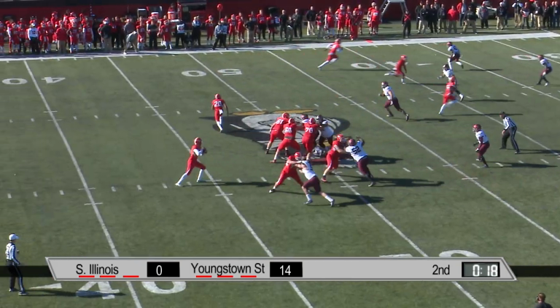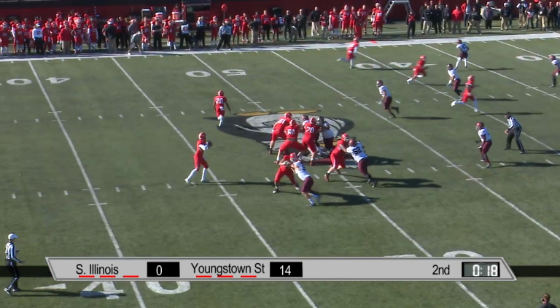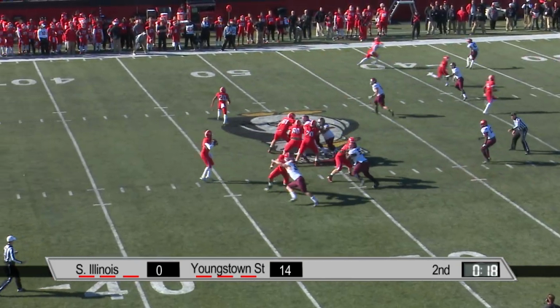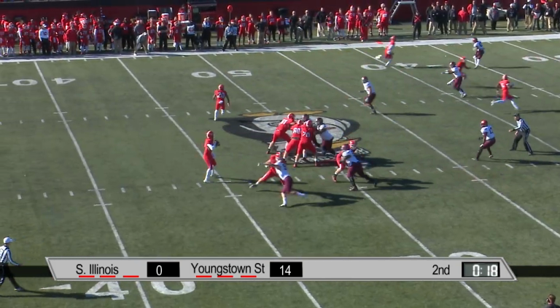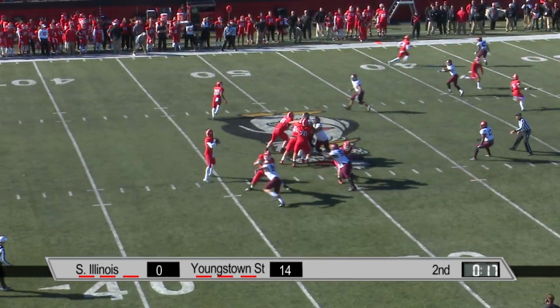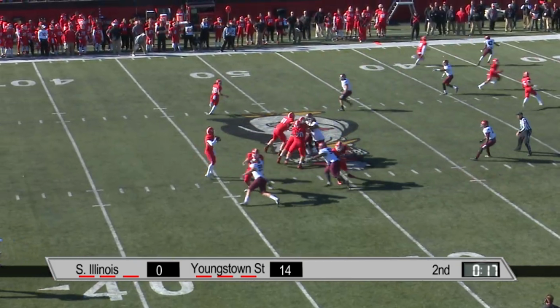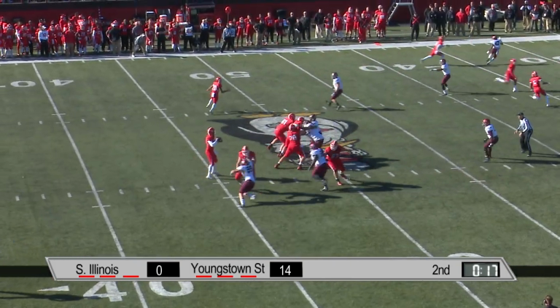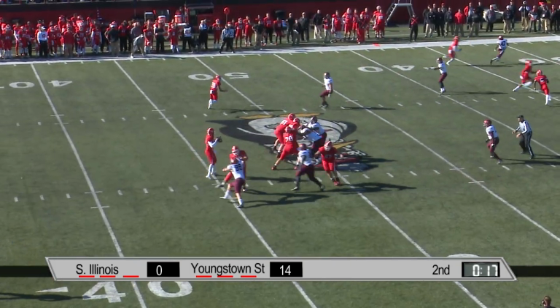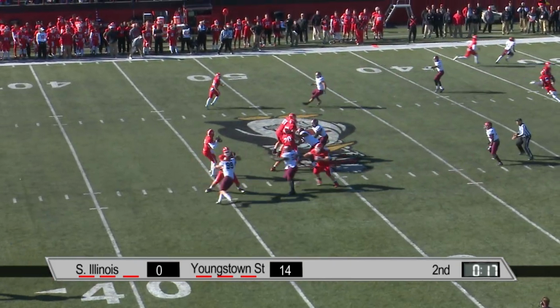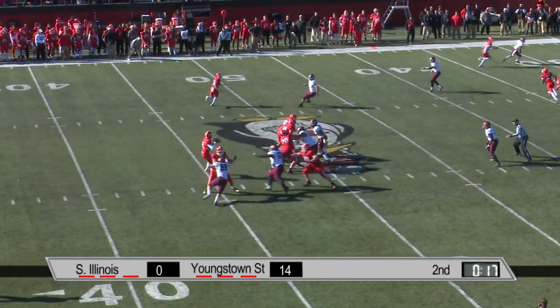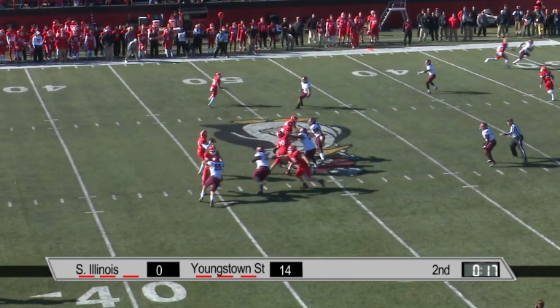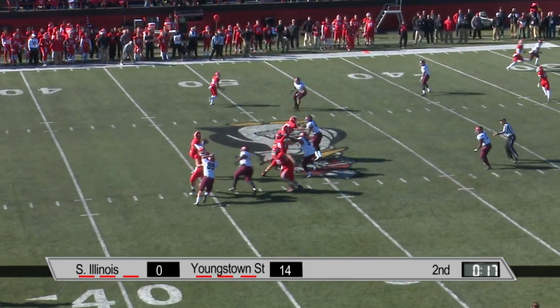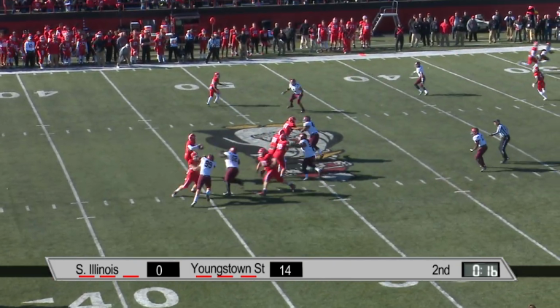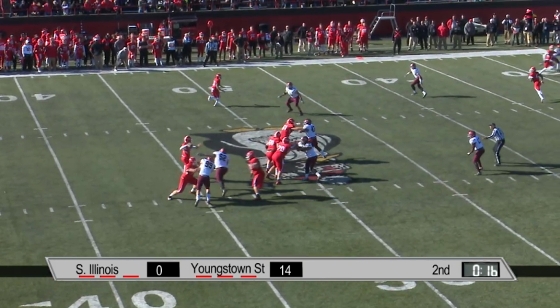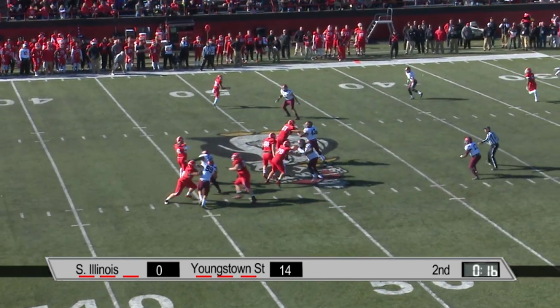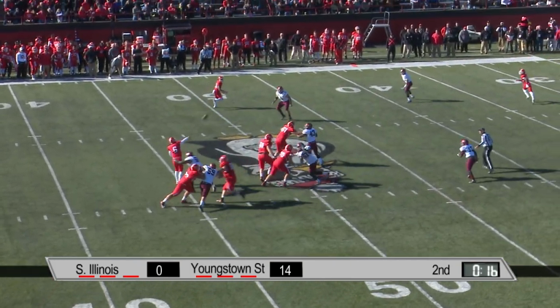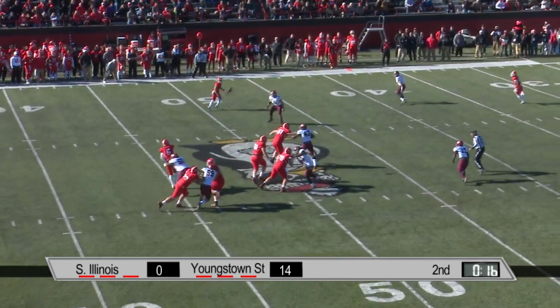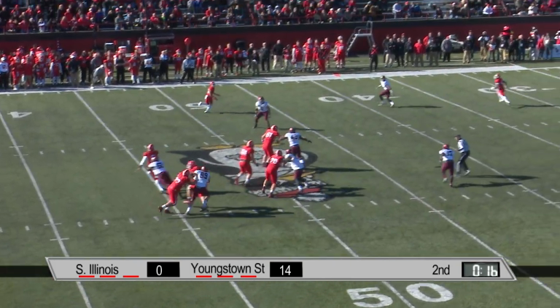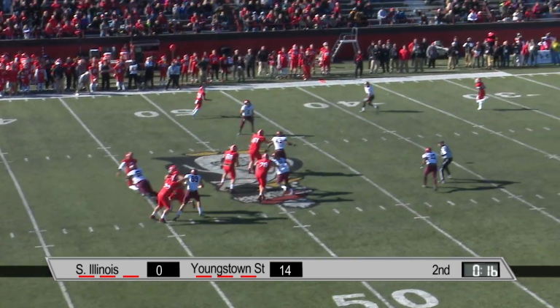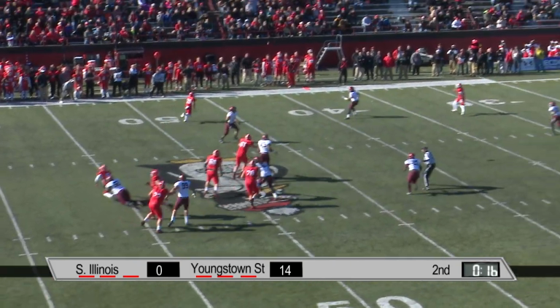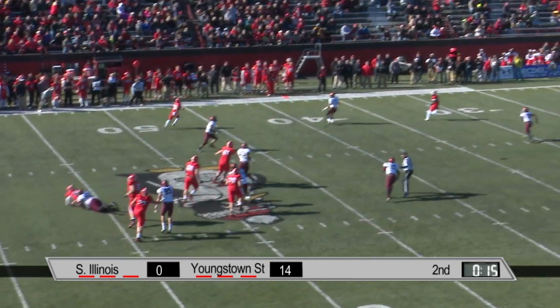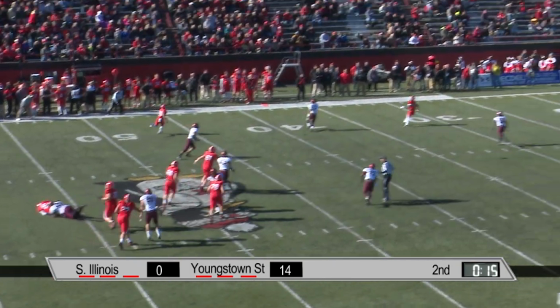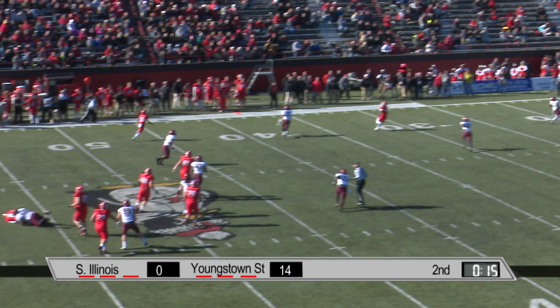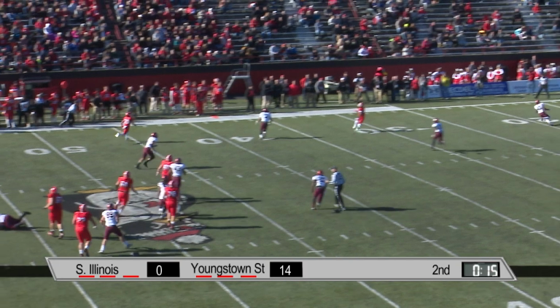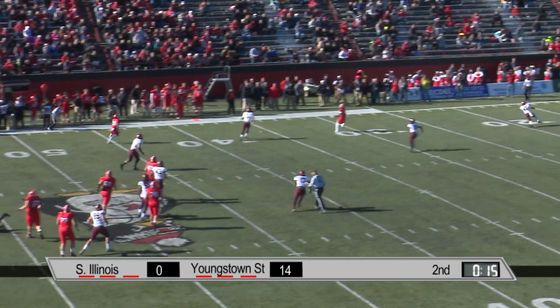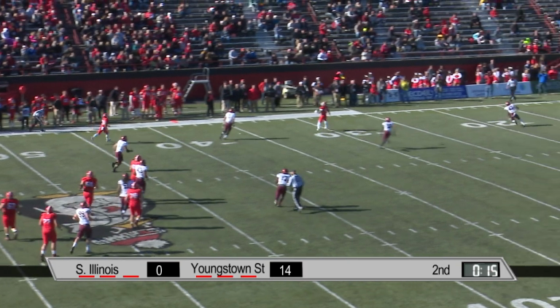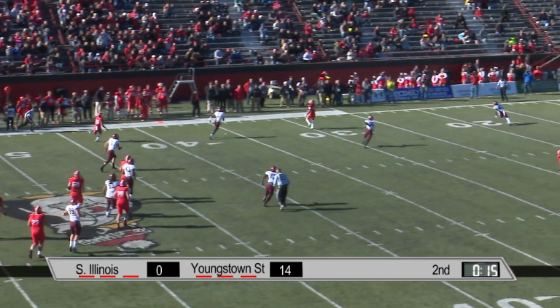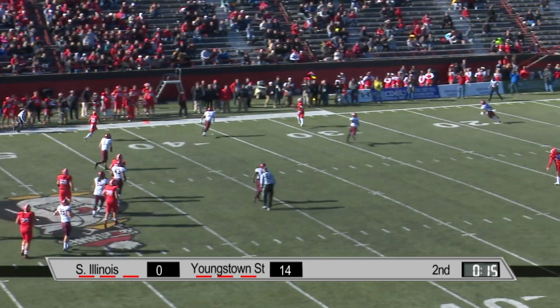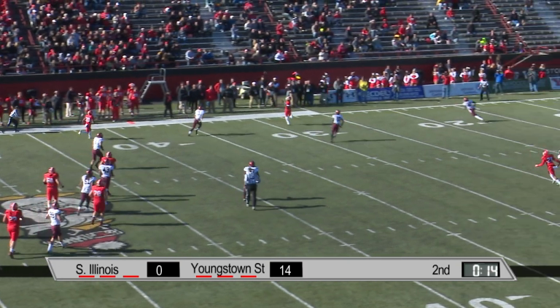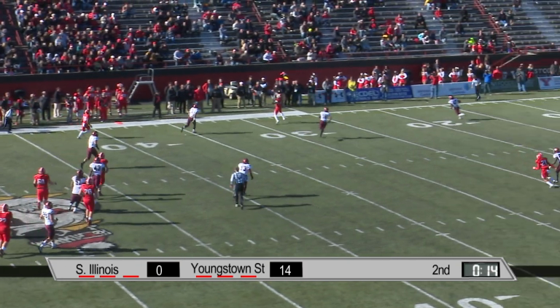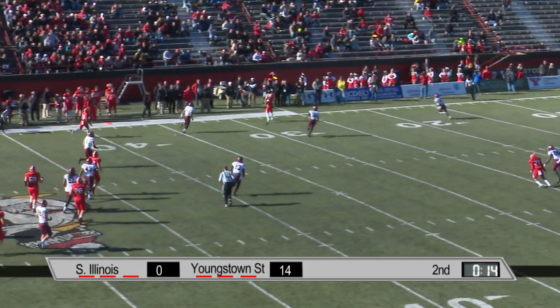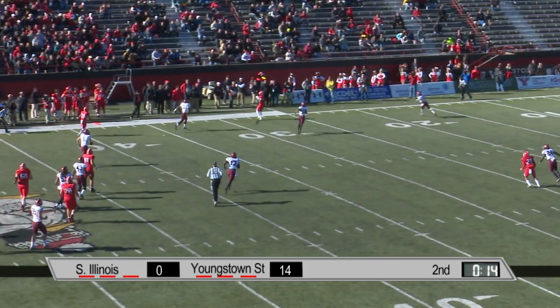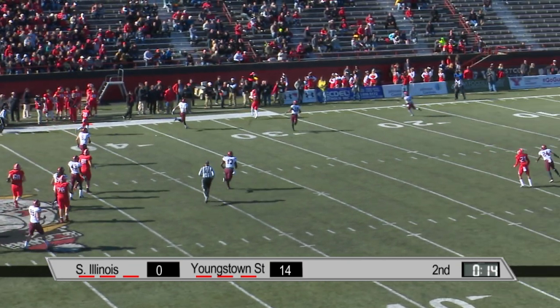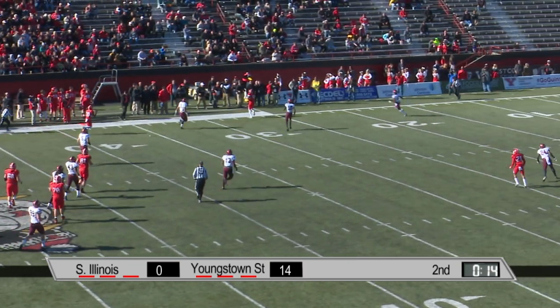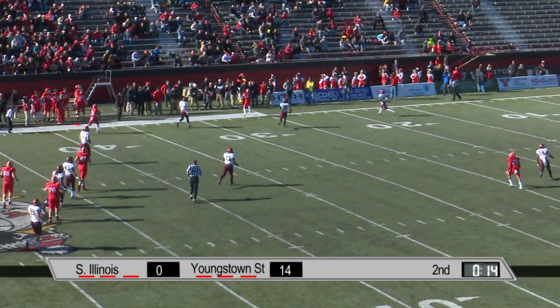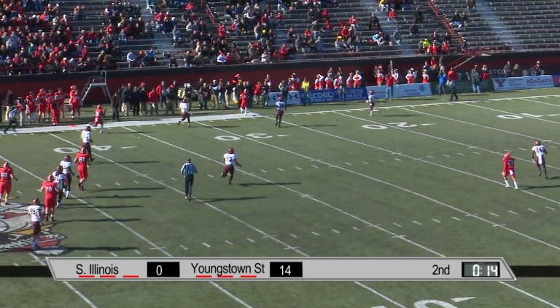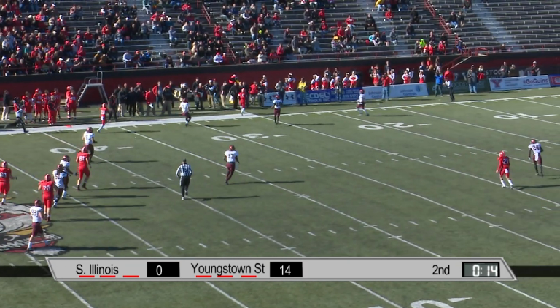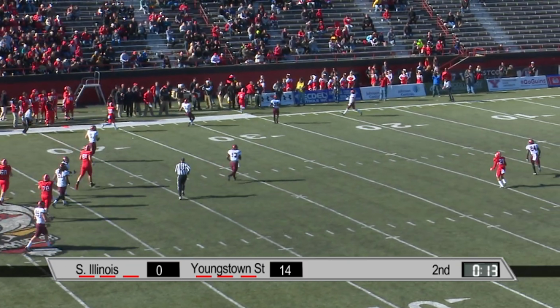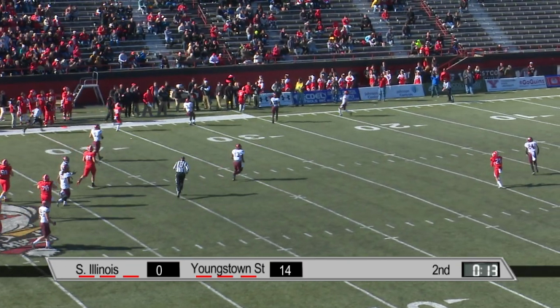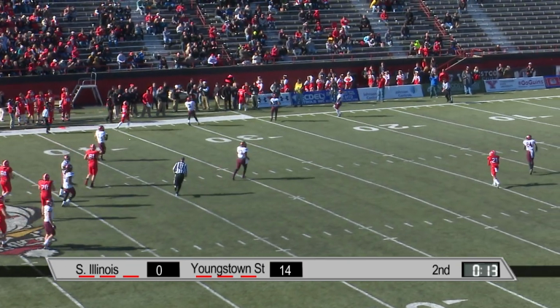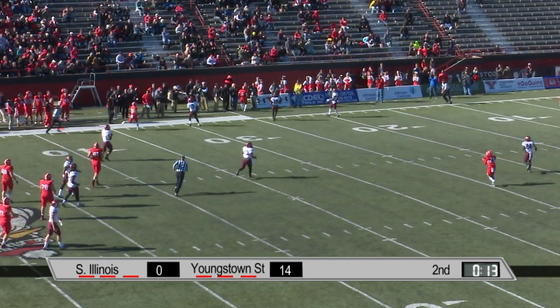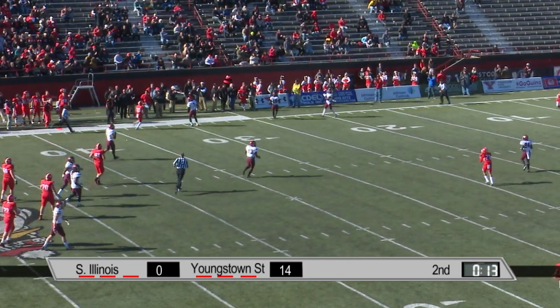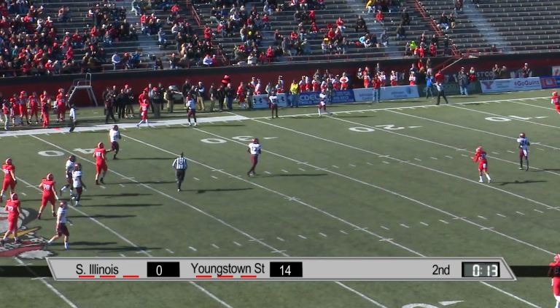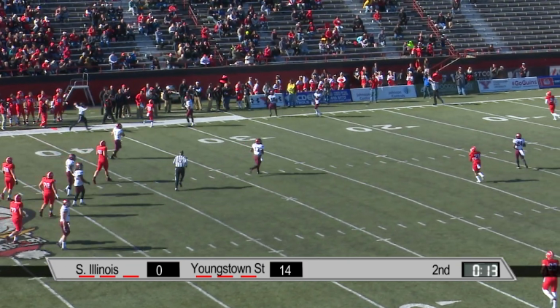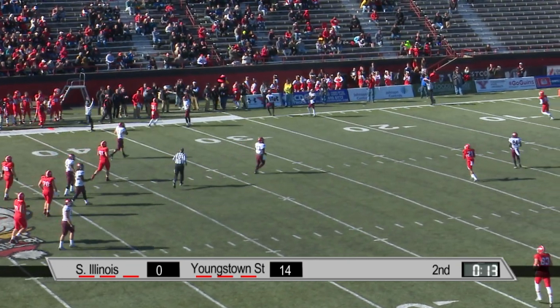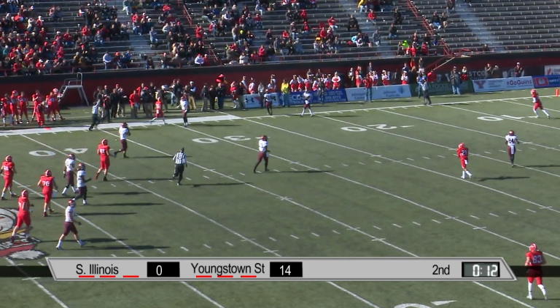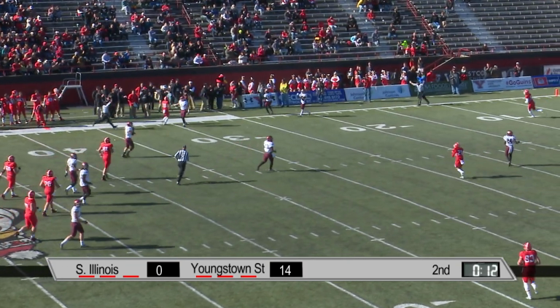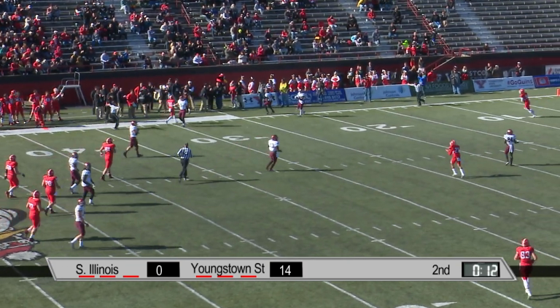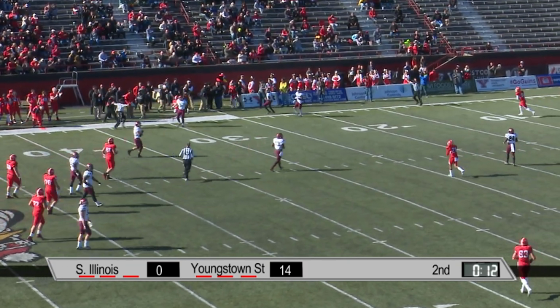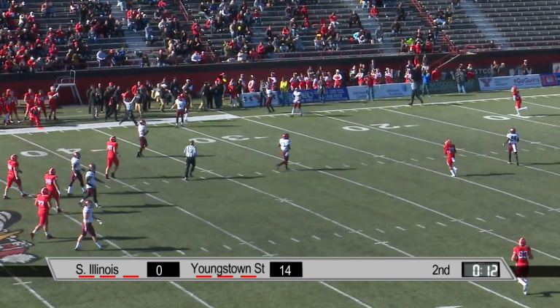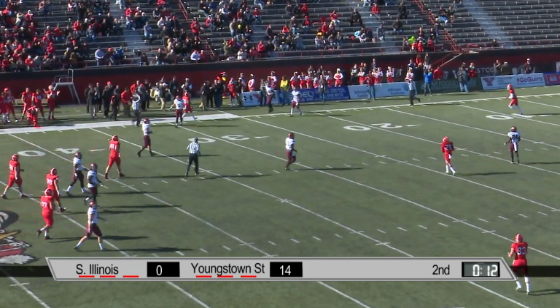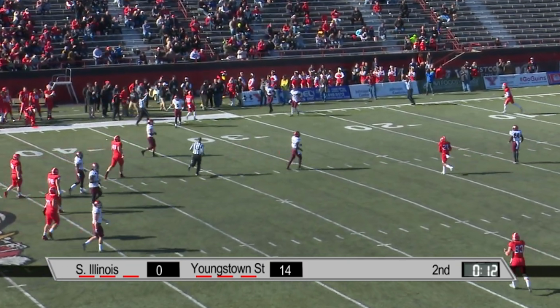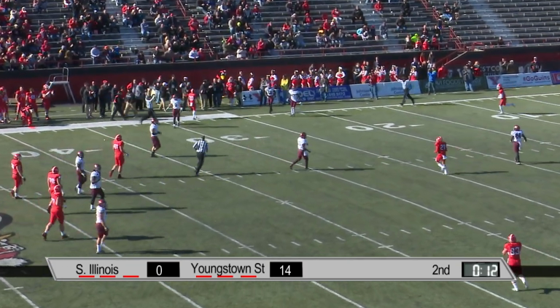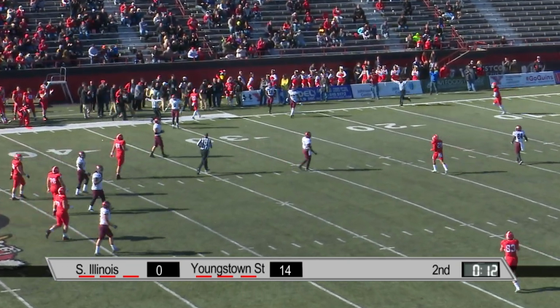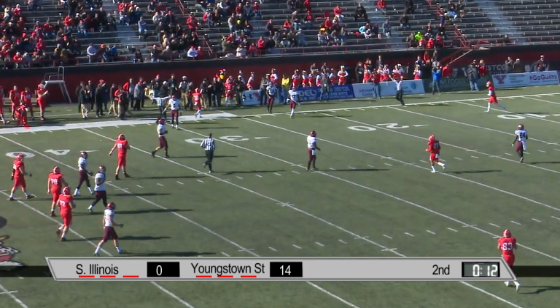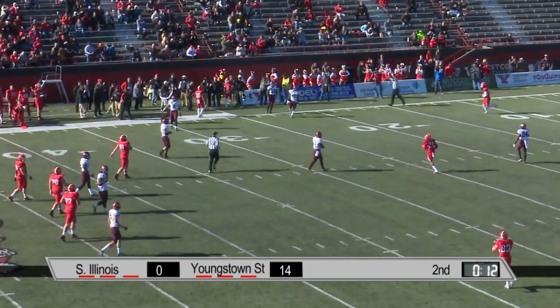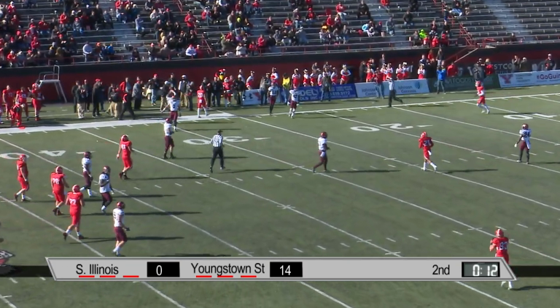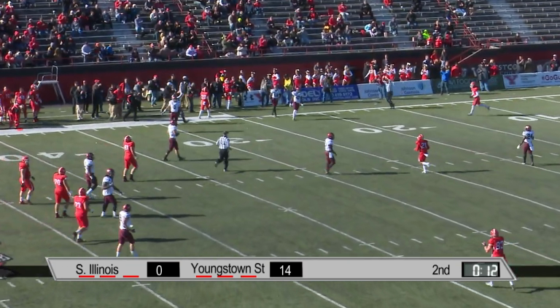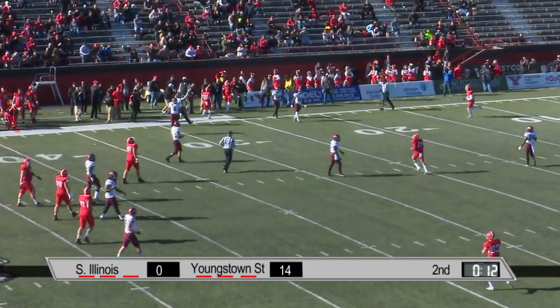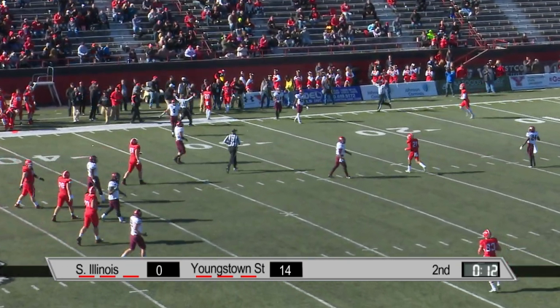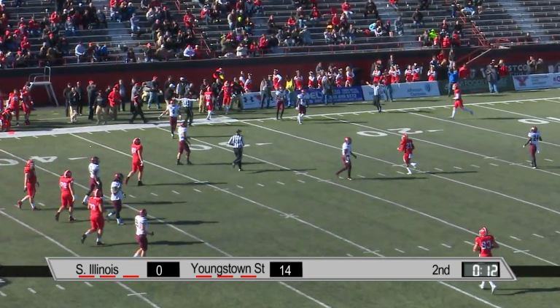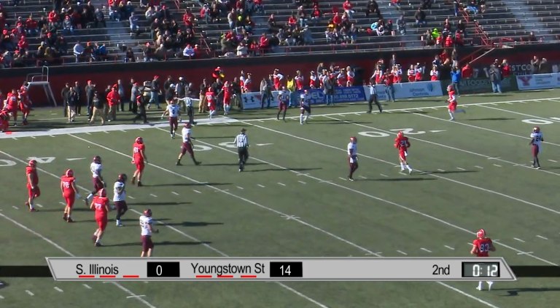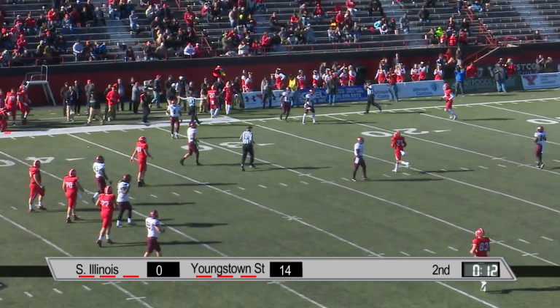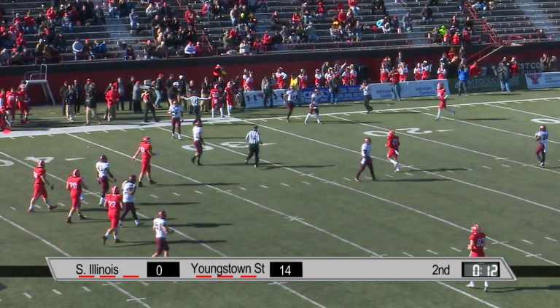Wells. Here comes the pressure. He's got a man on the far side — that is Alvin Bailey — makes the catch and runs it out.